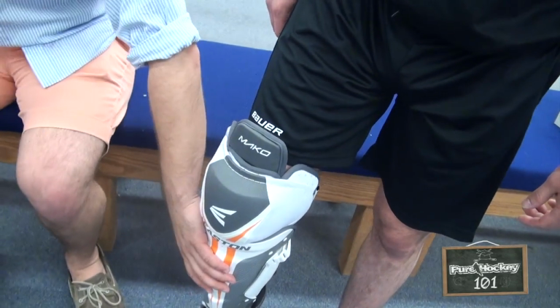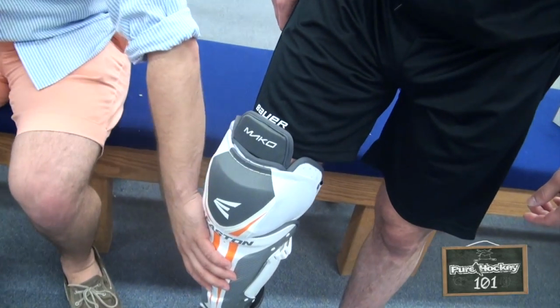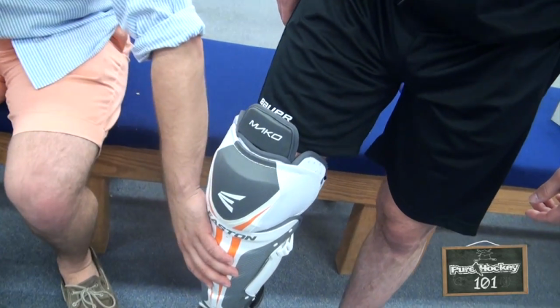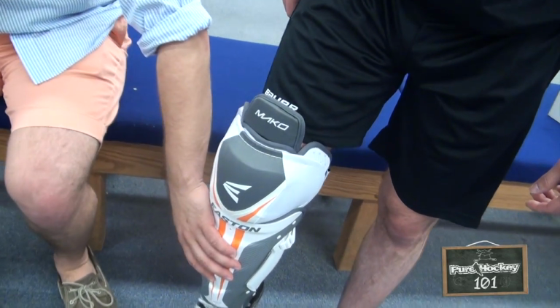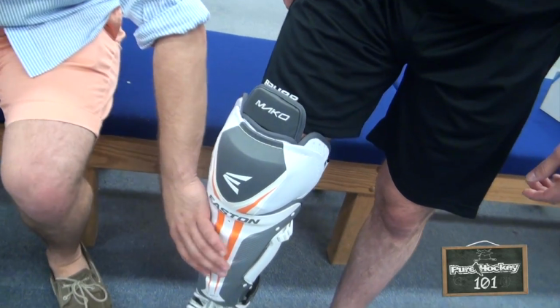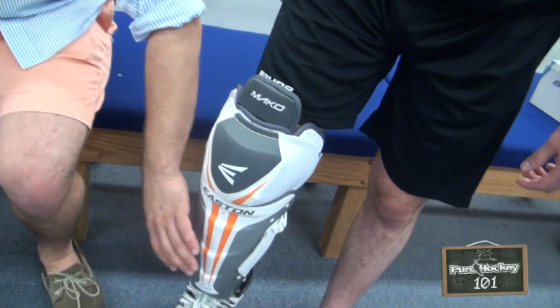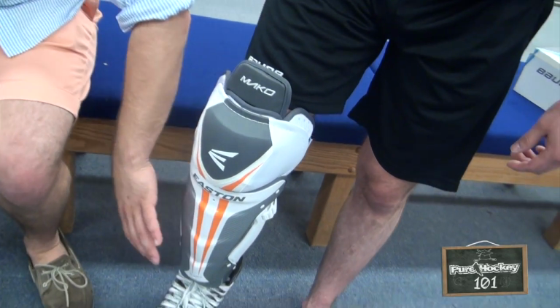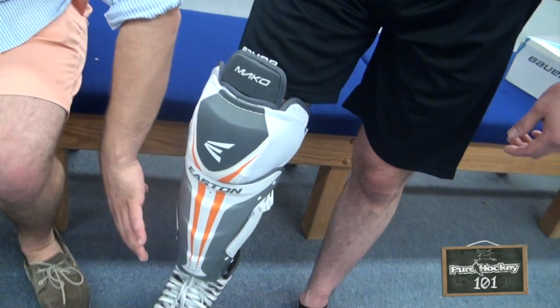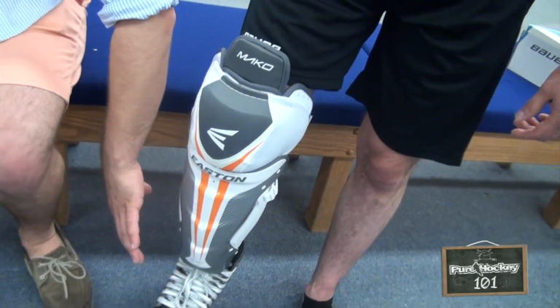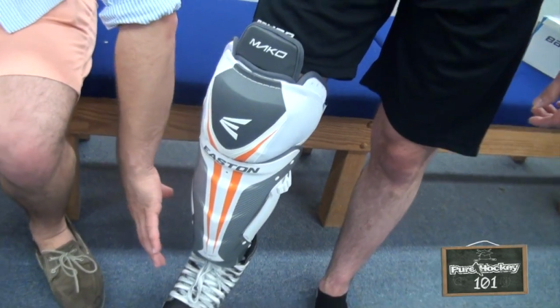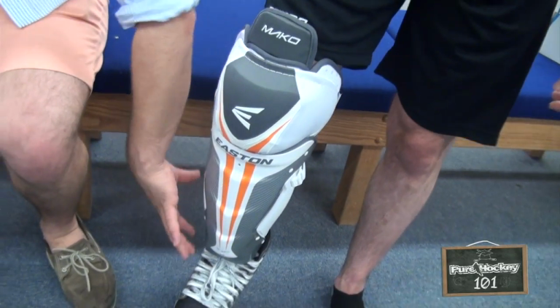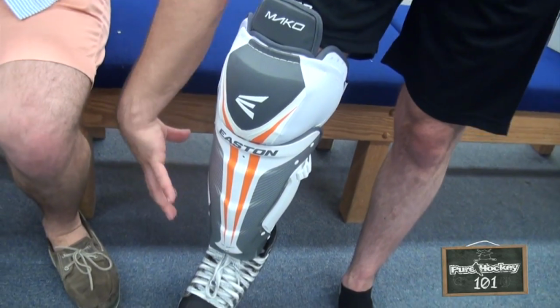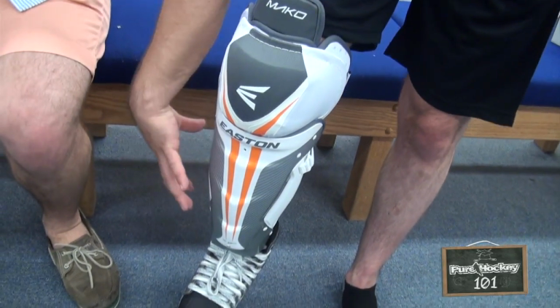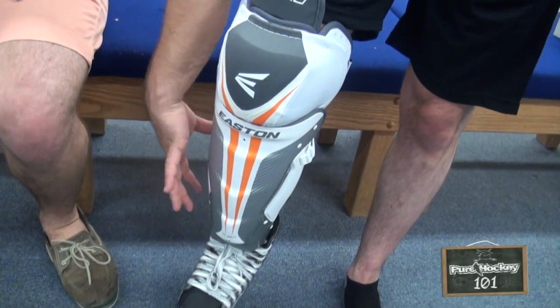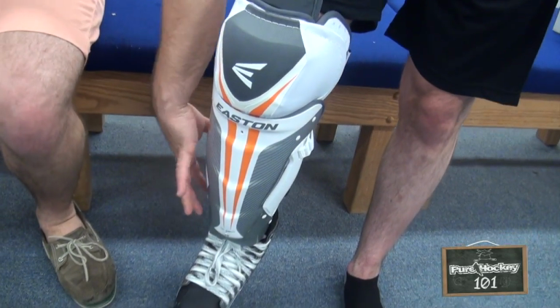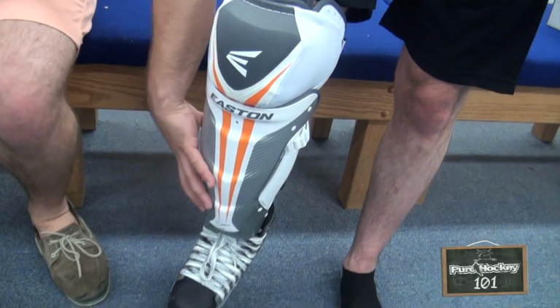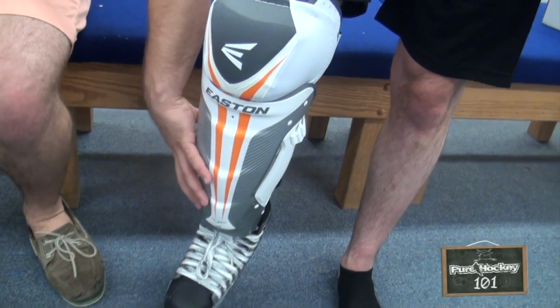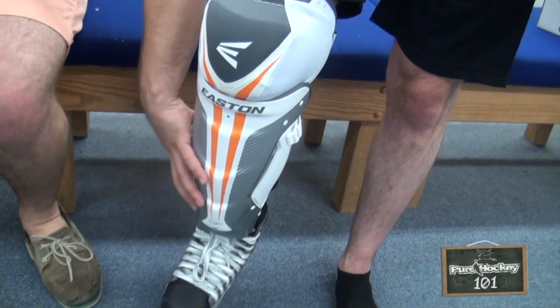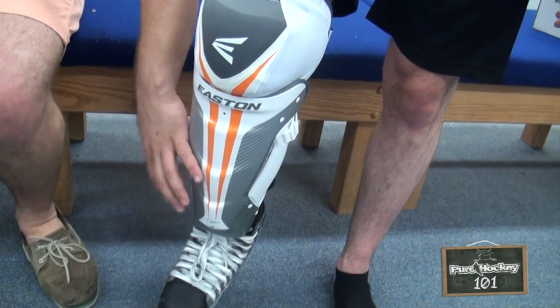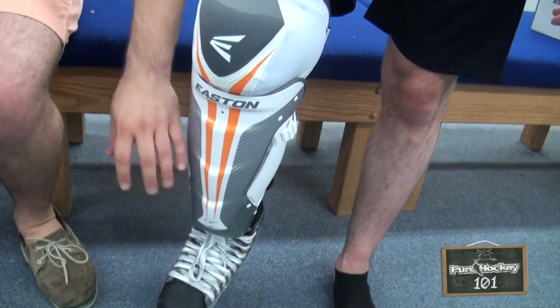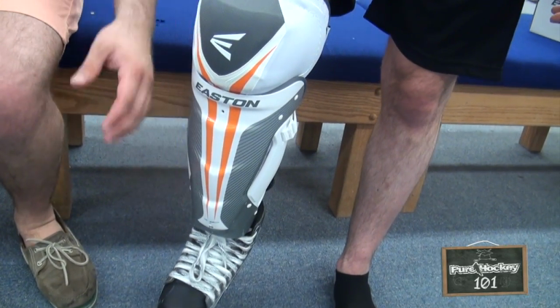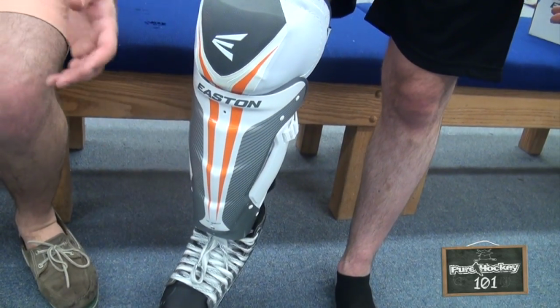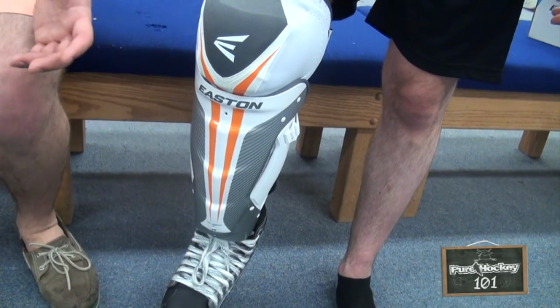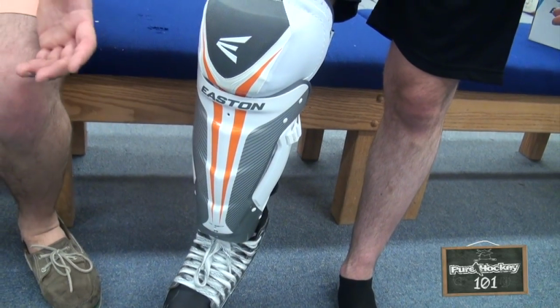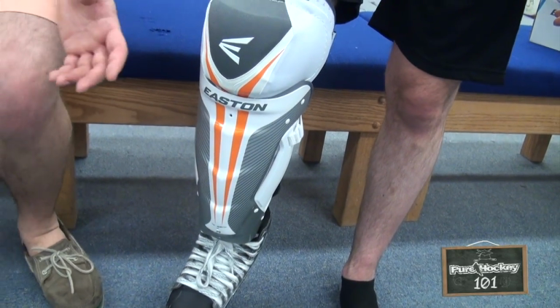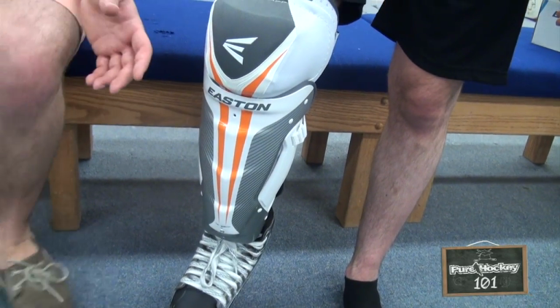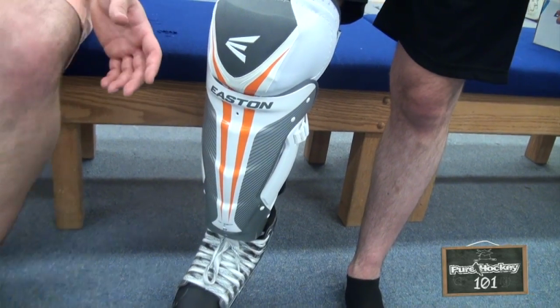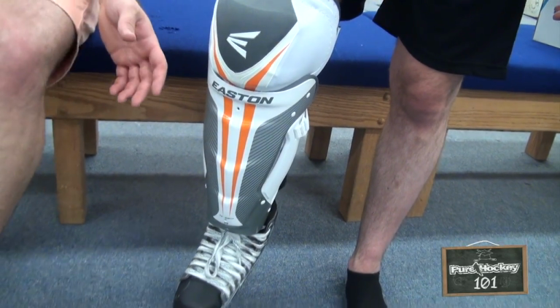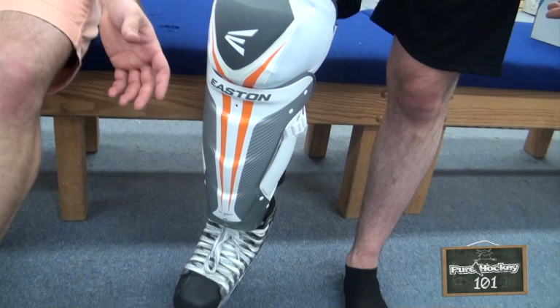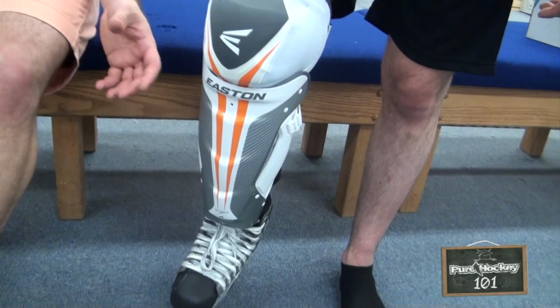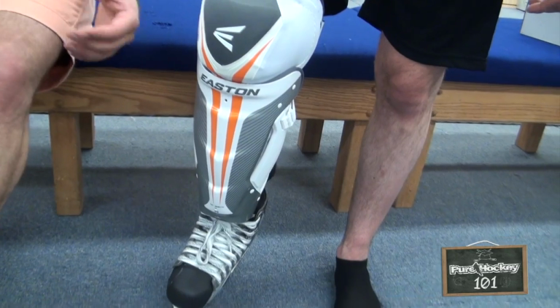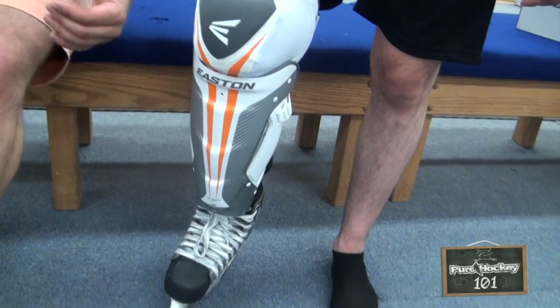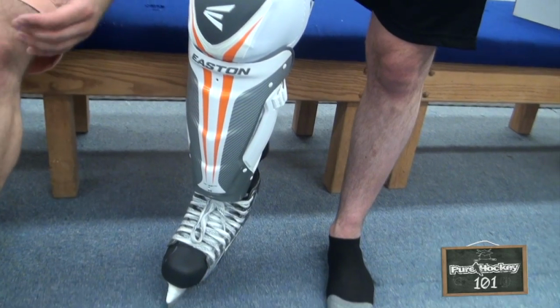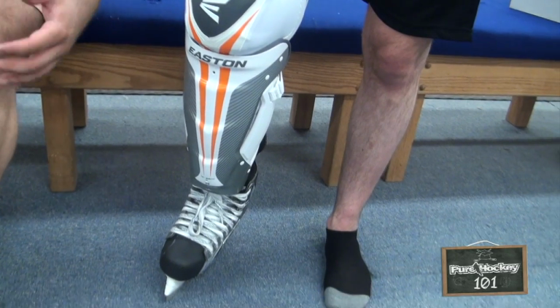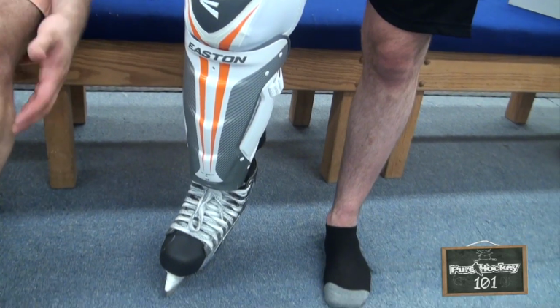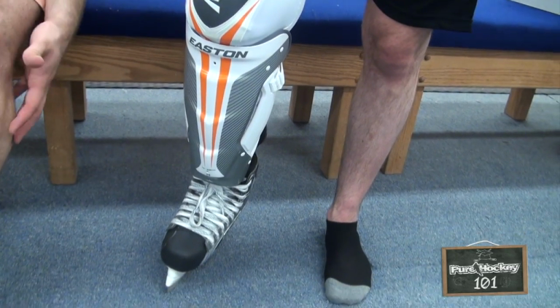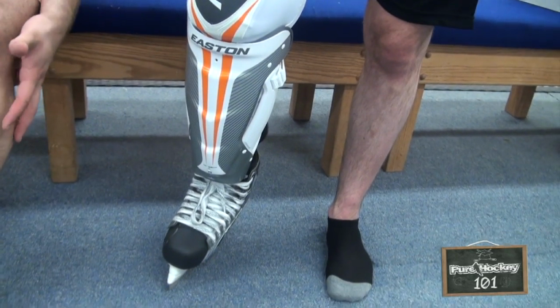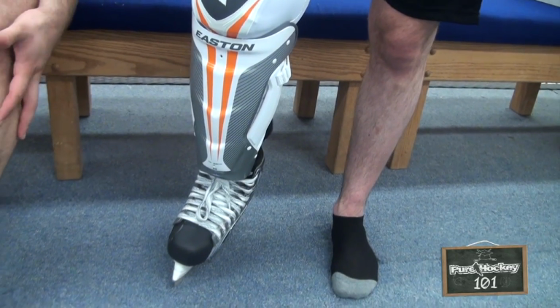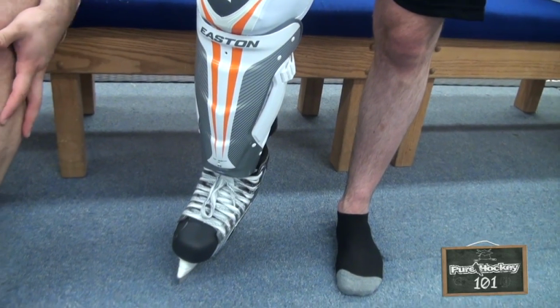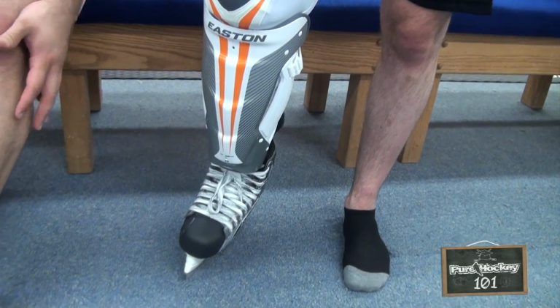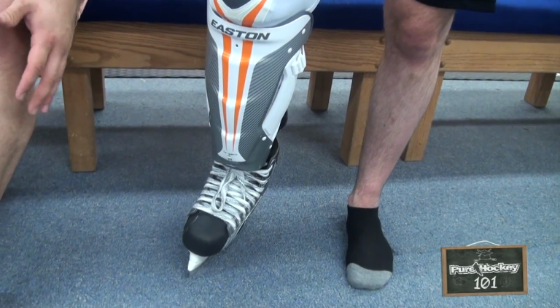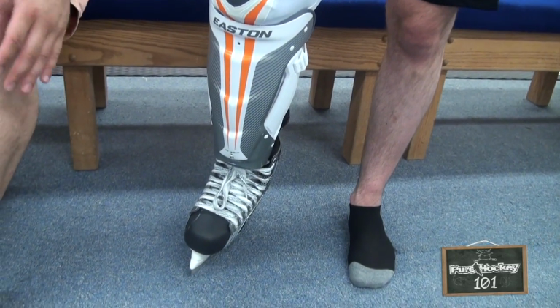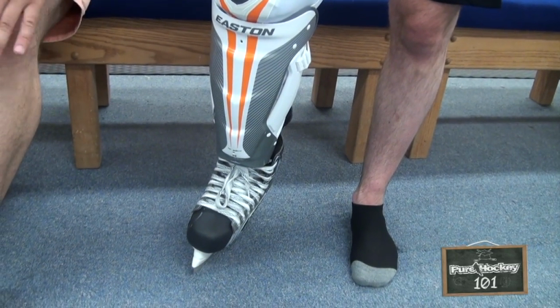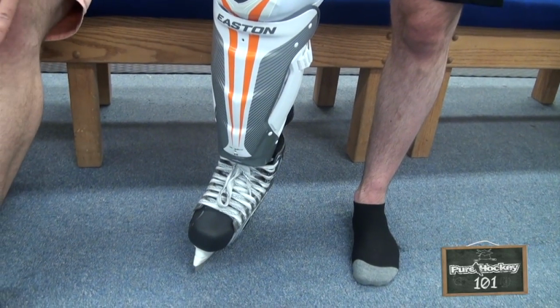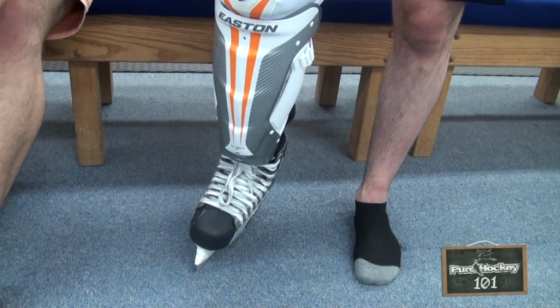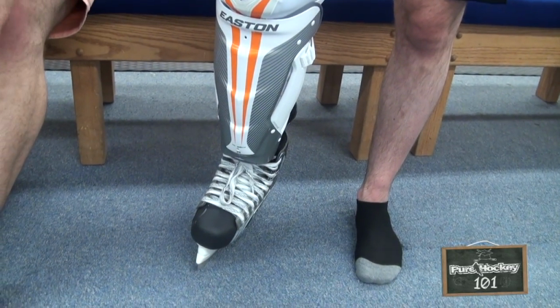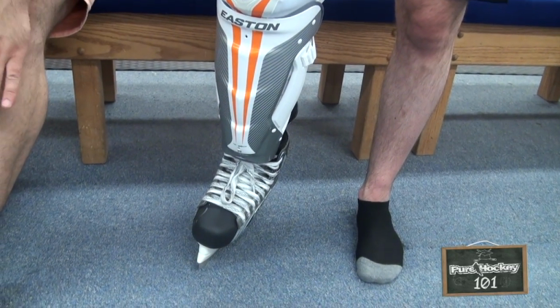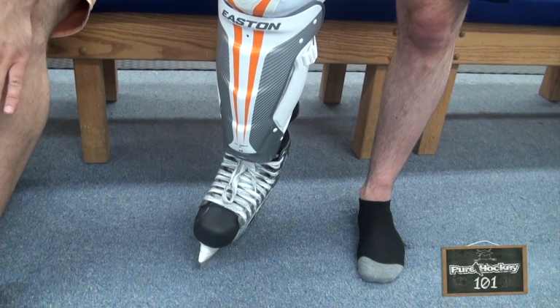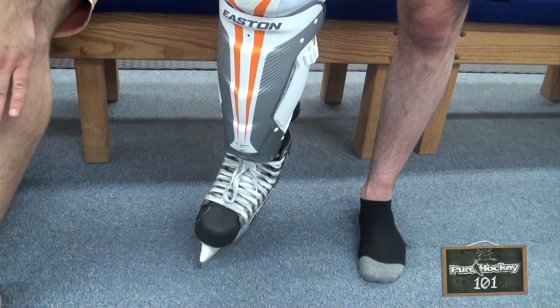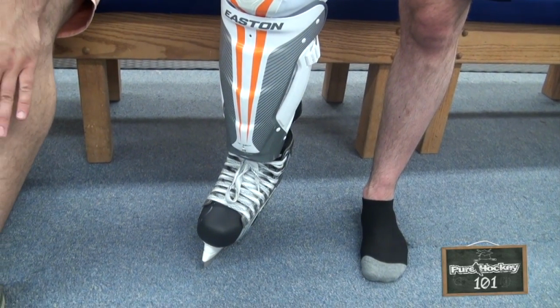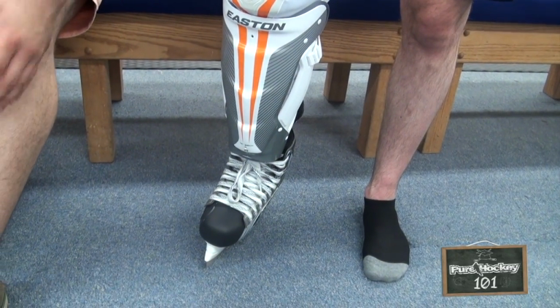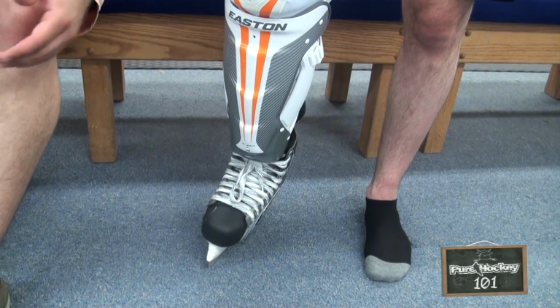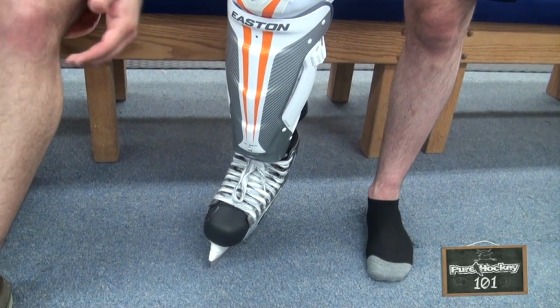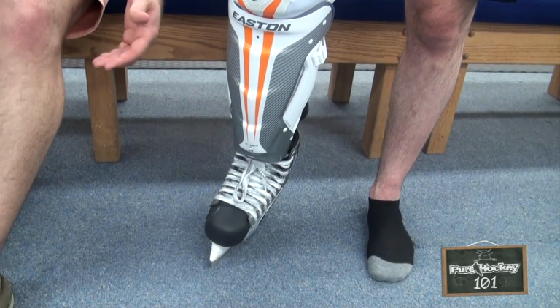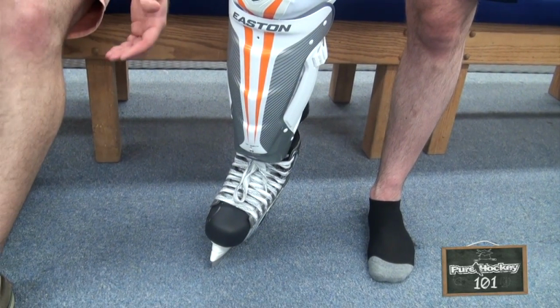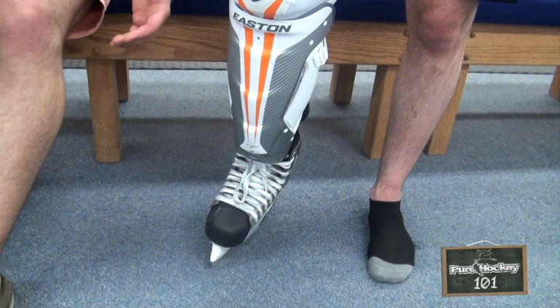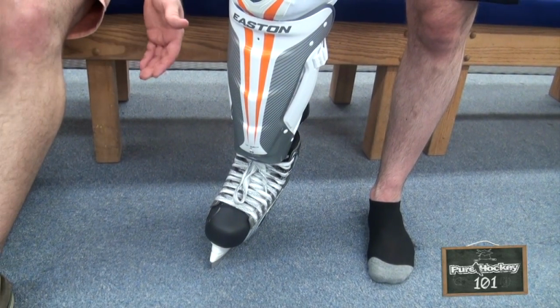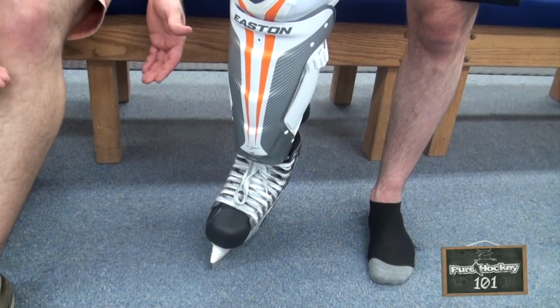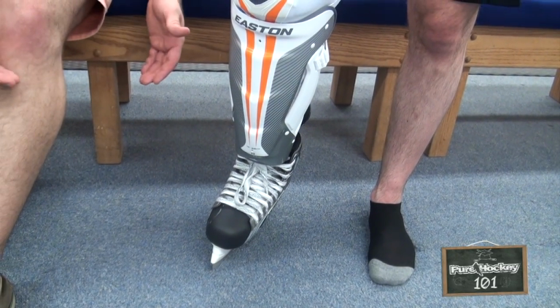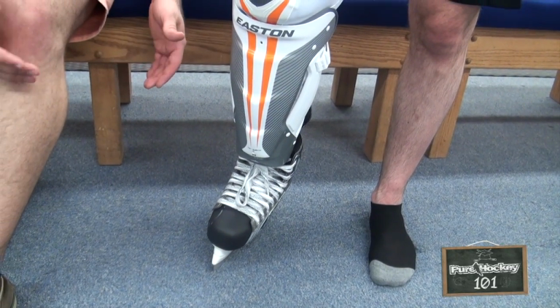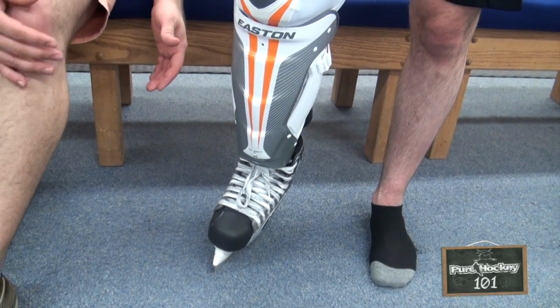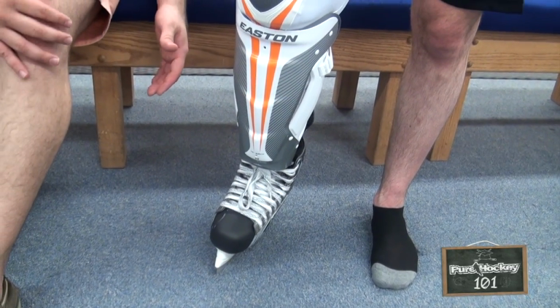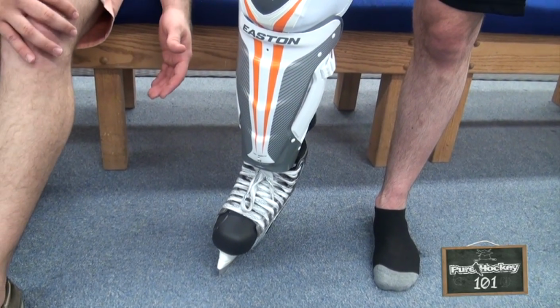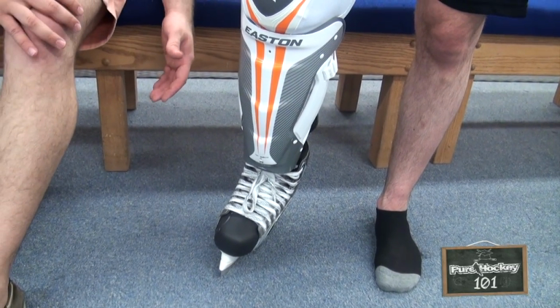As far as the fit of the shell and the shin pad, some are going to fit a little bit deeper on the leg, some will fit a little more forward. So that's a personal preference matter.